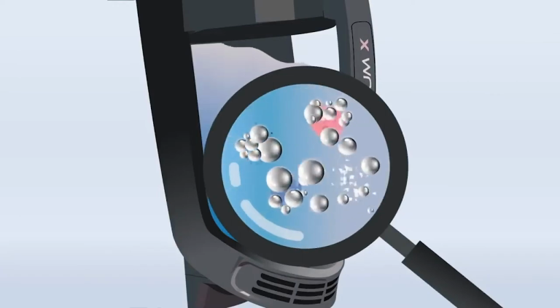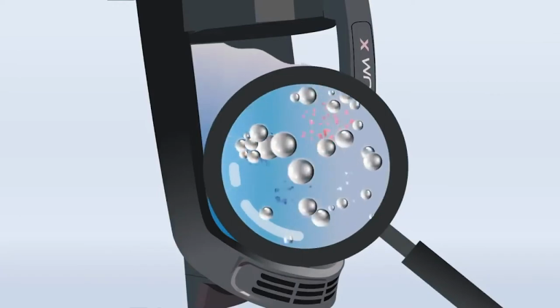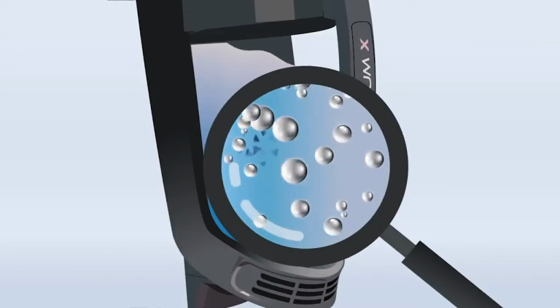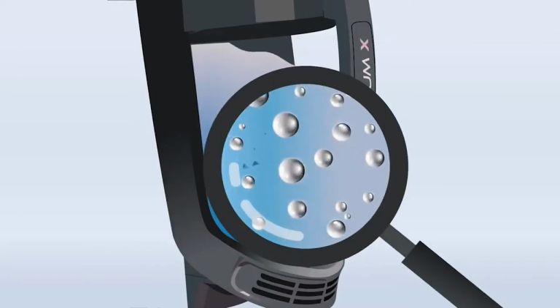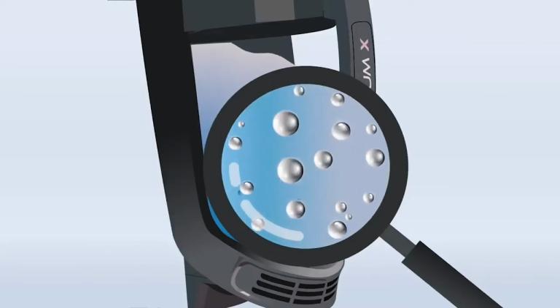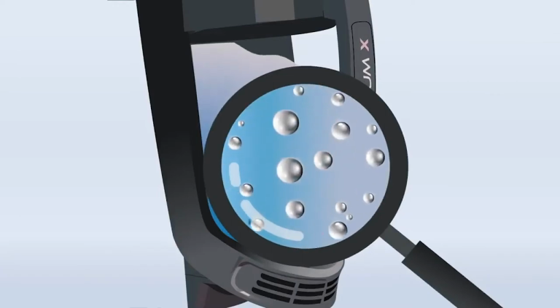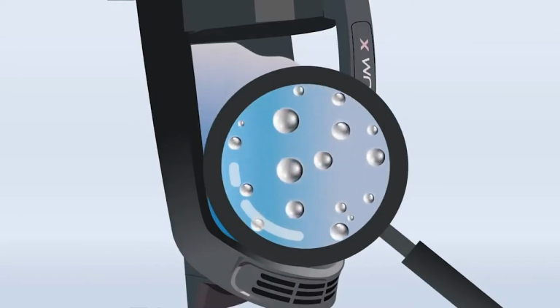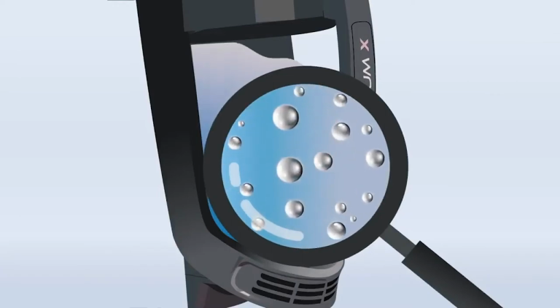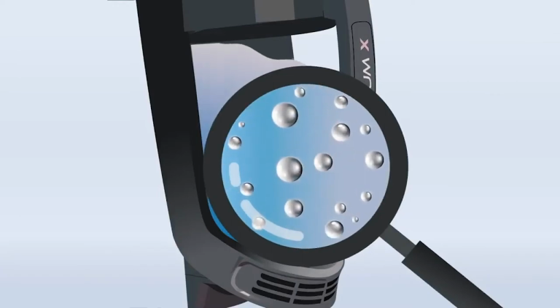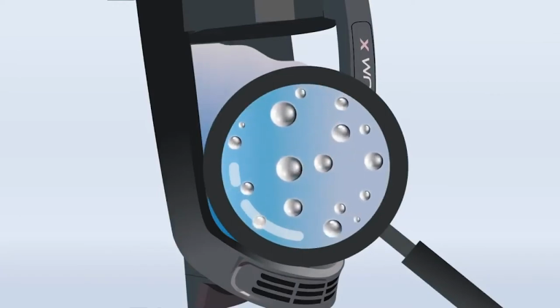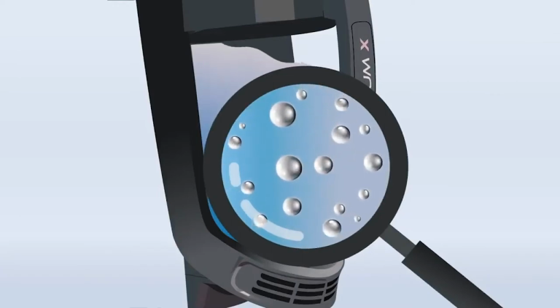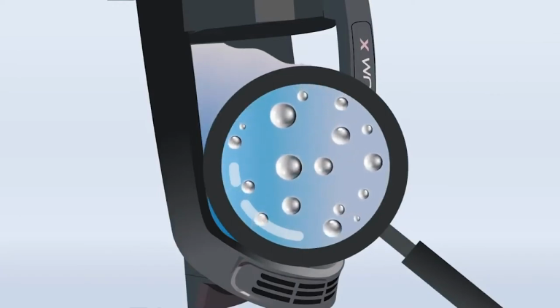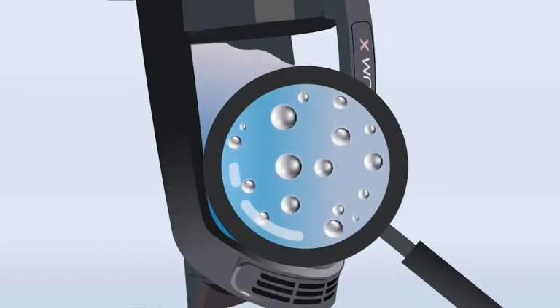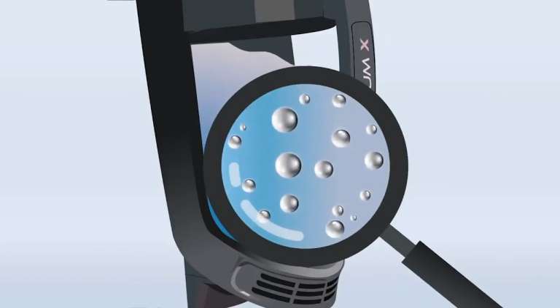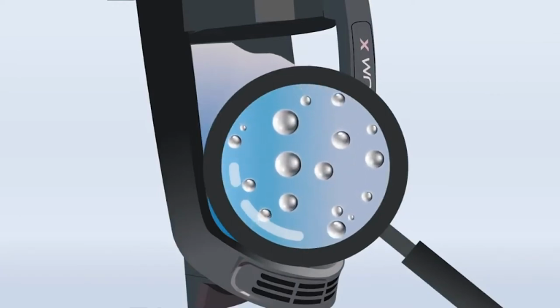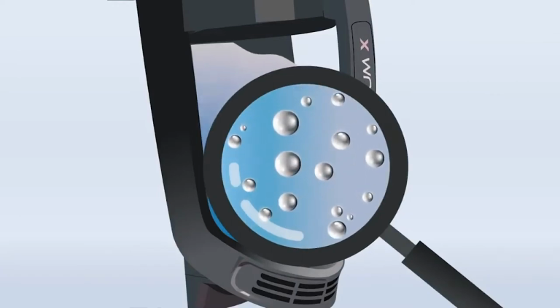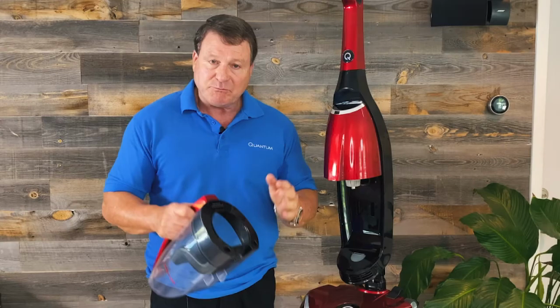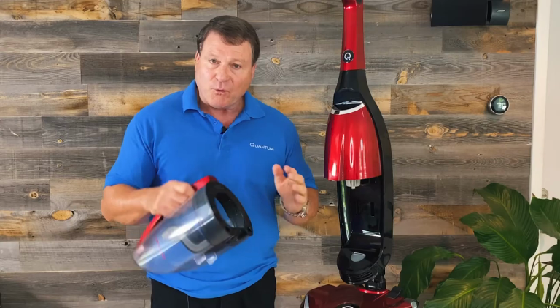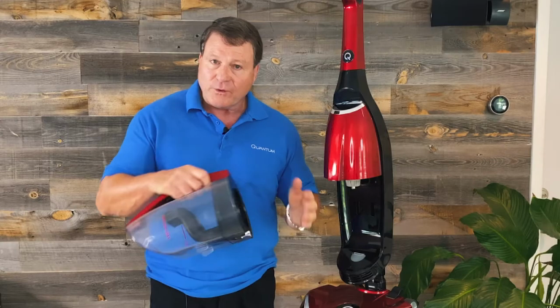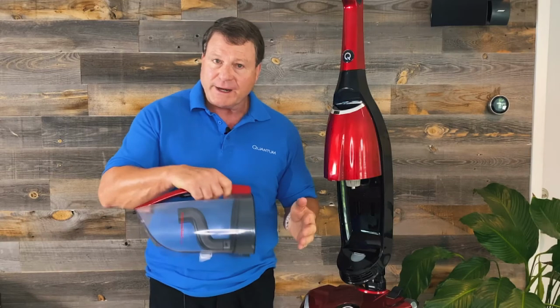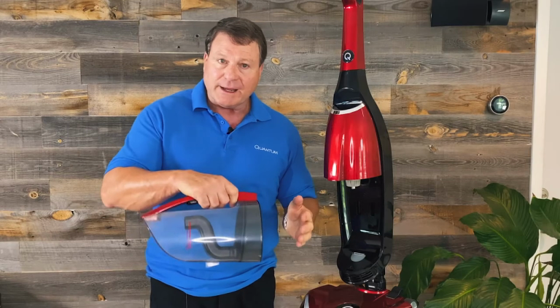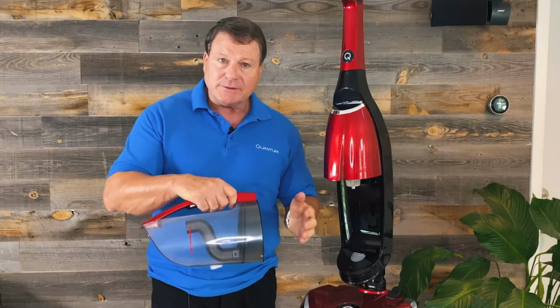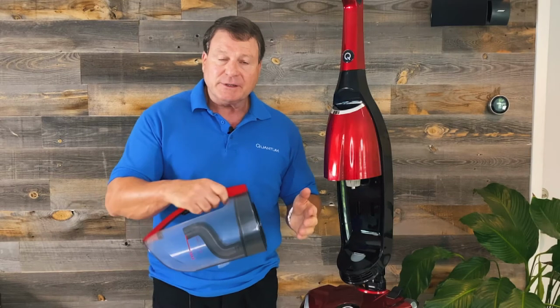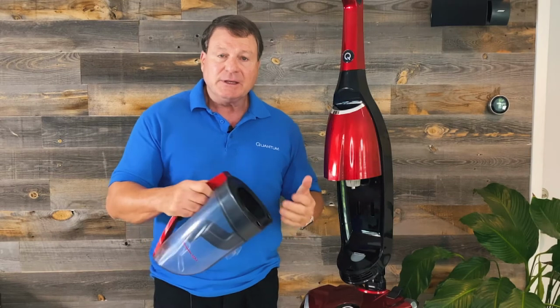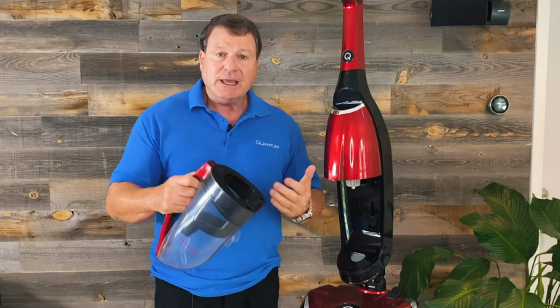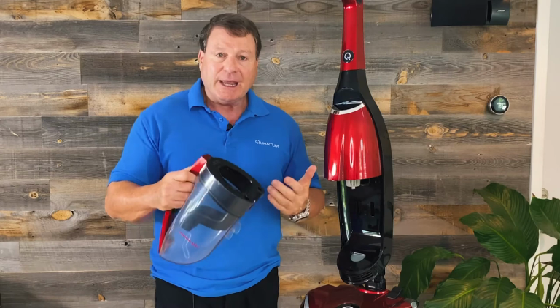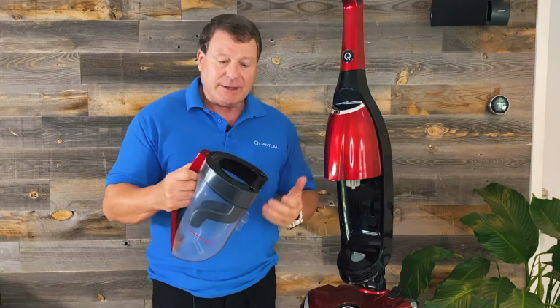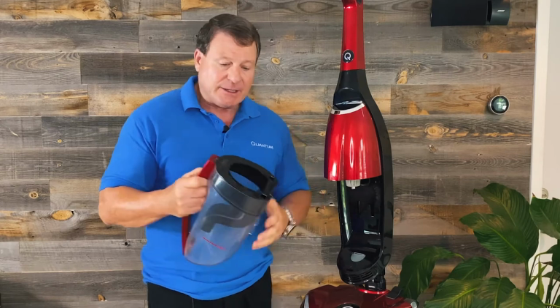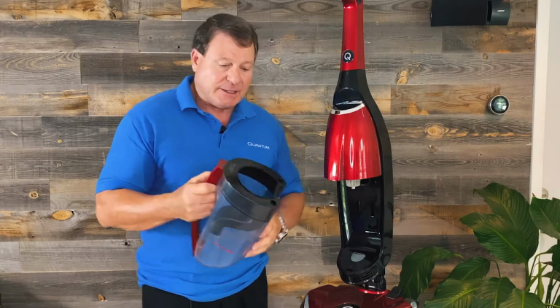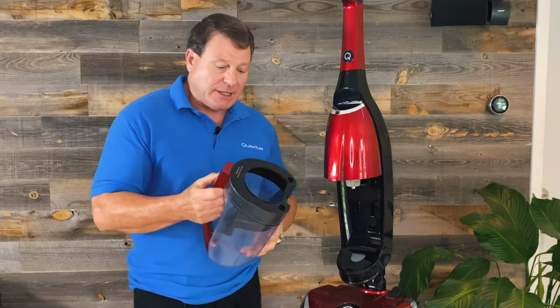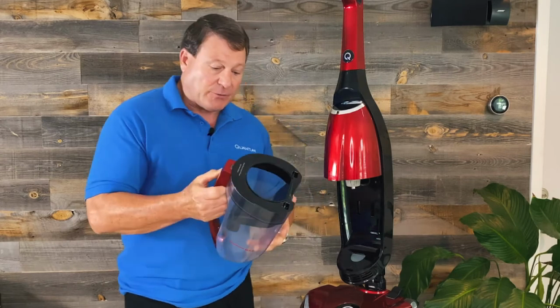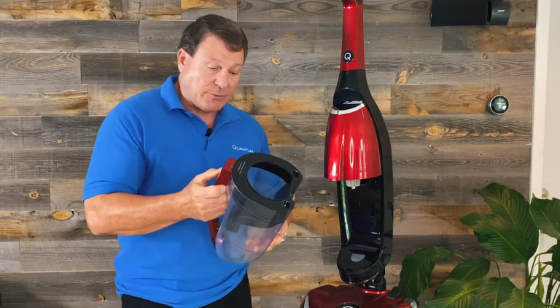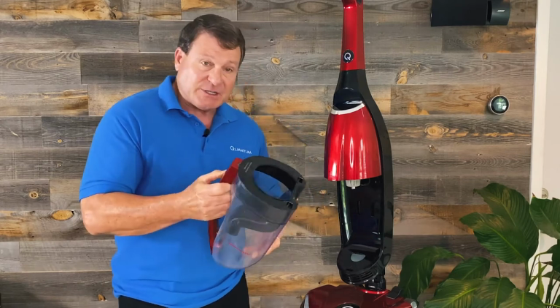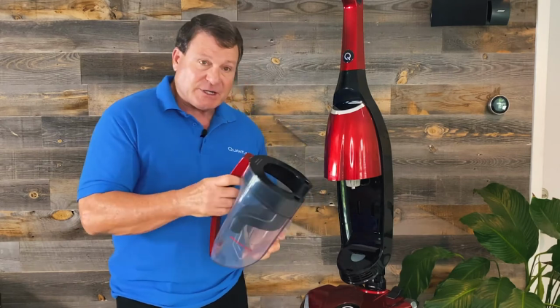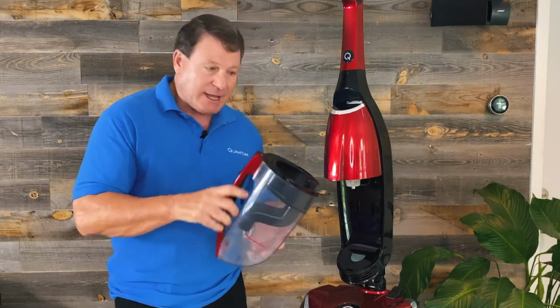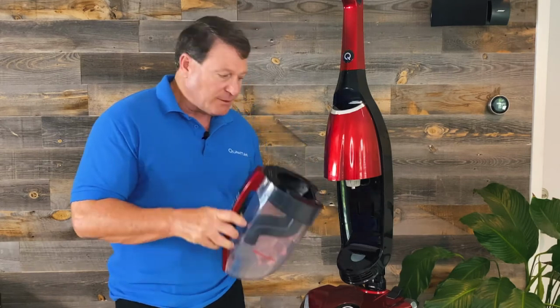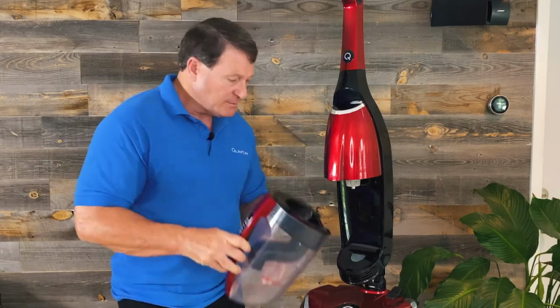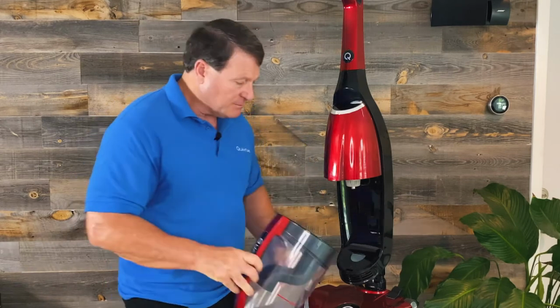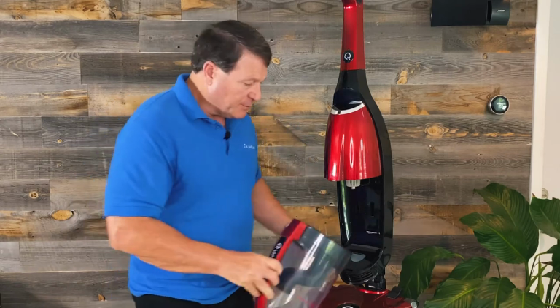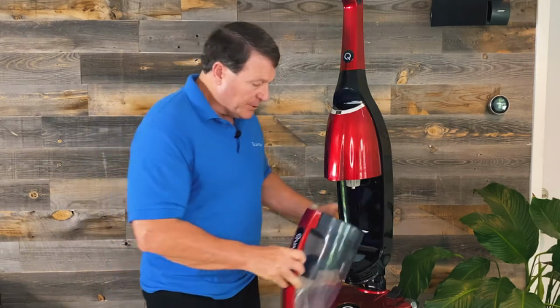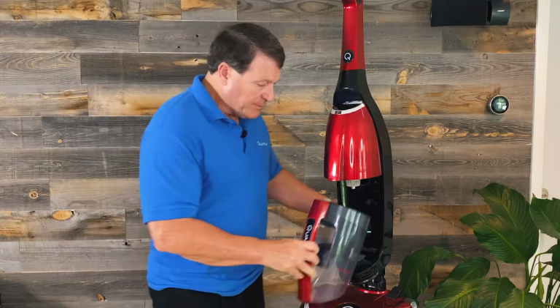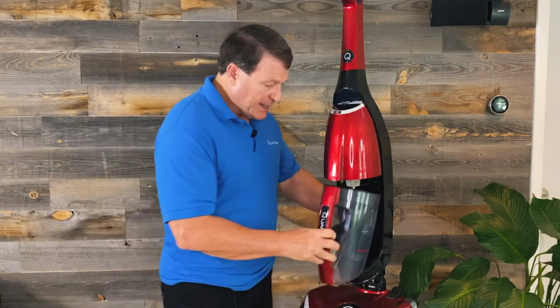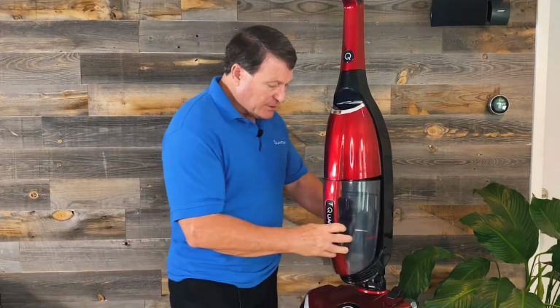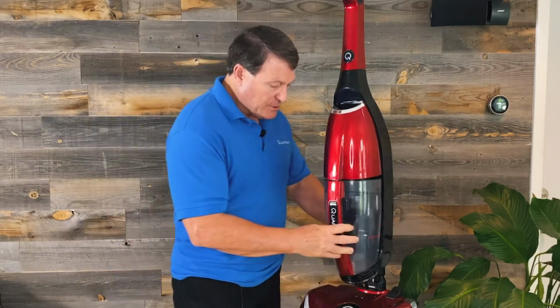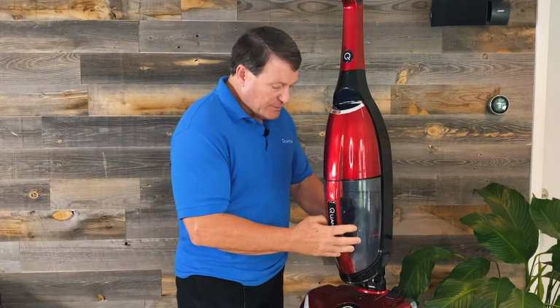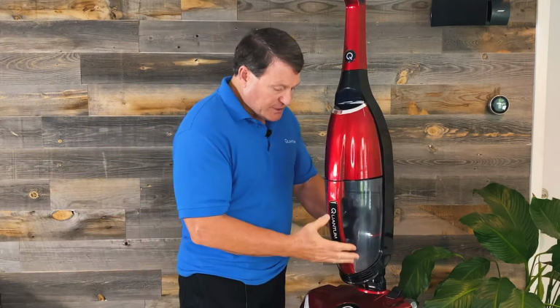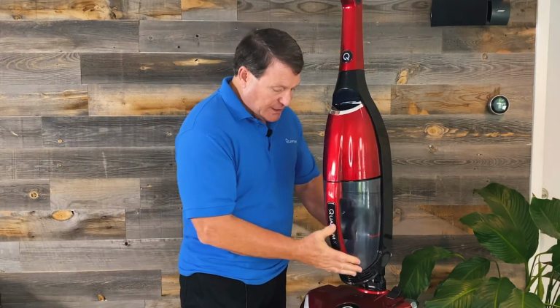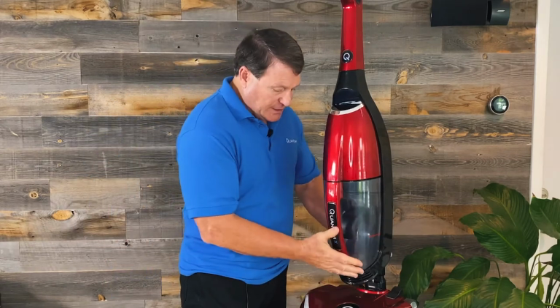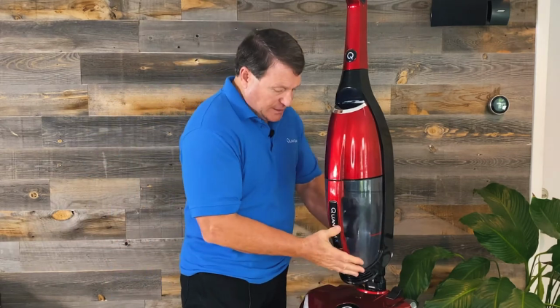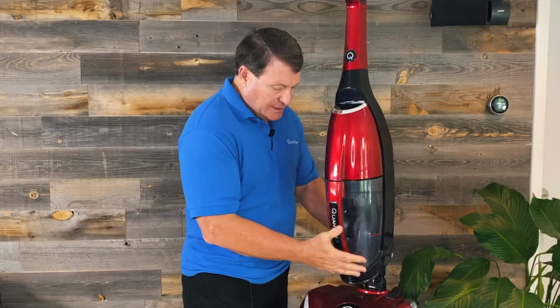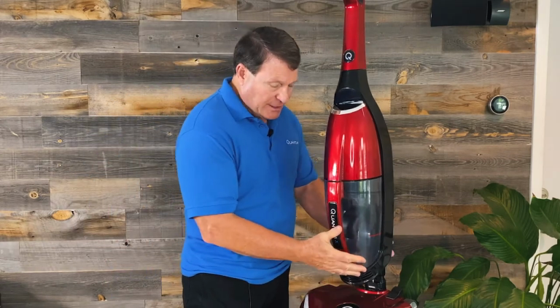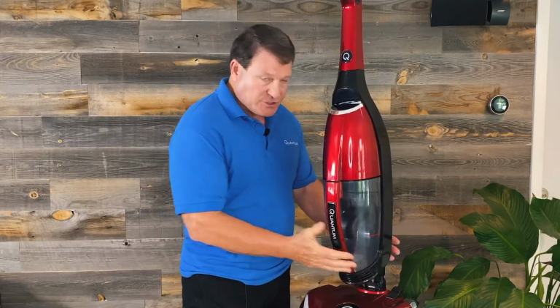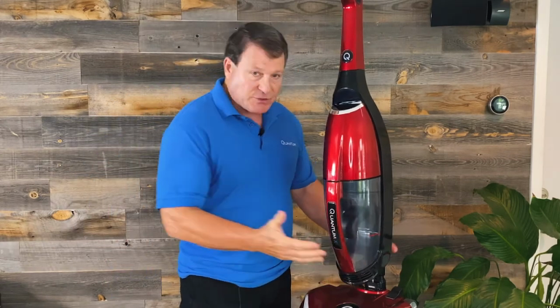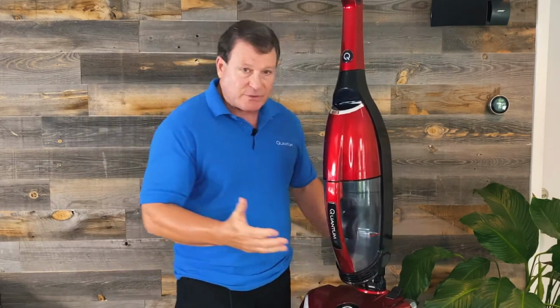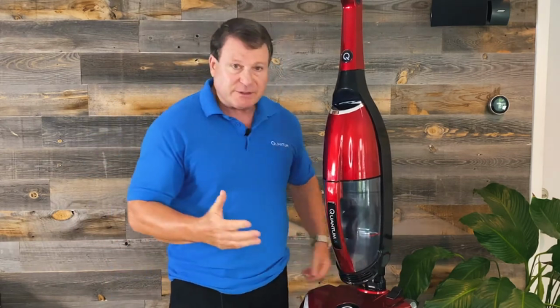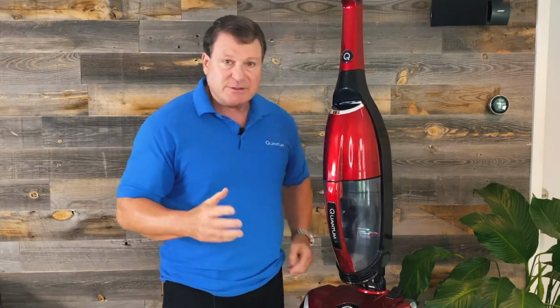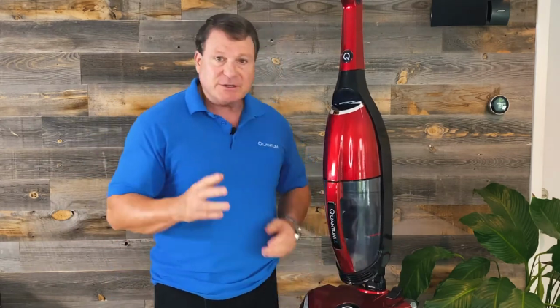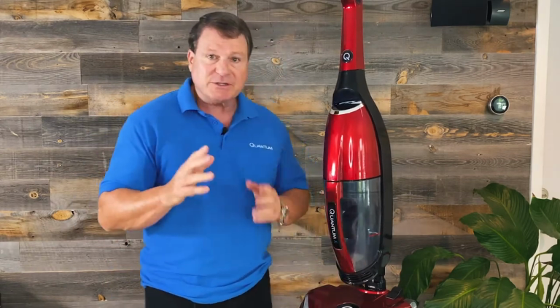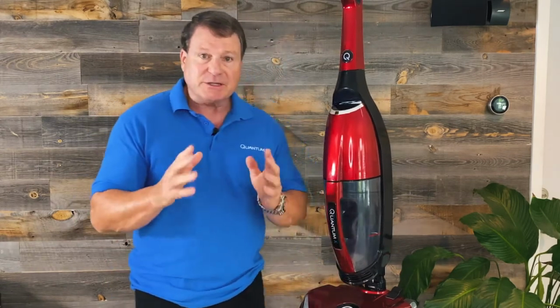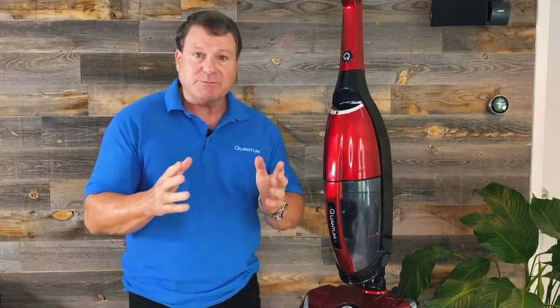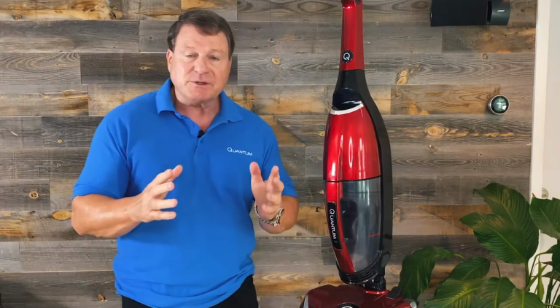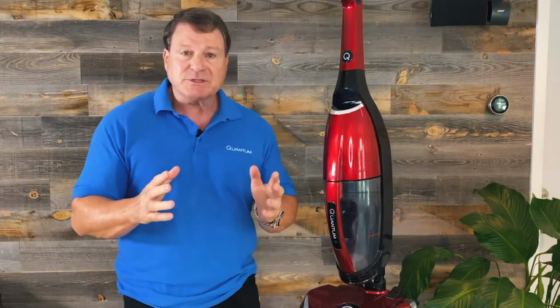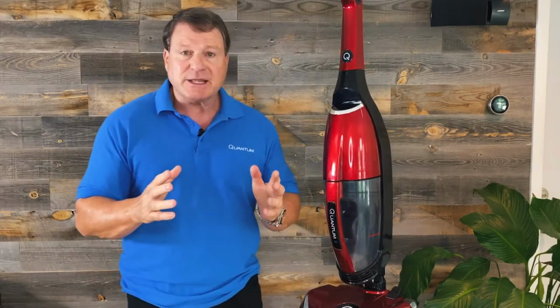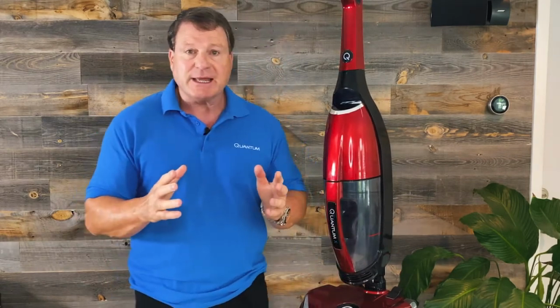And then what you do is you just take it, pour it down, rinse it out, put it back in your machine, and store it — as simple as that.